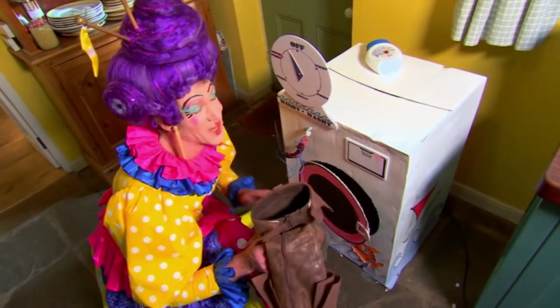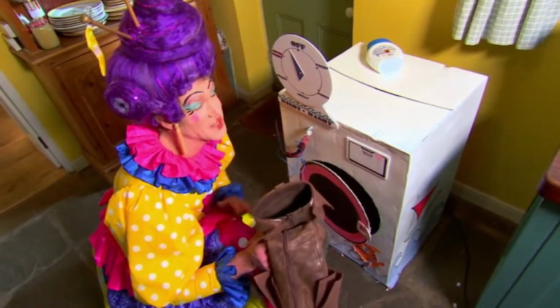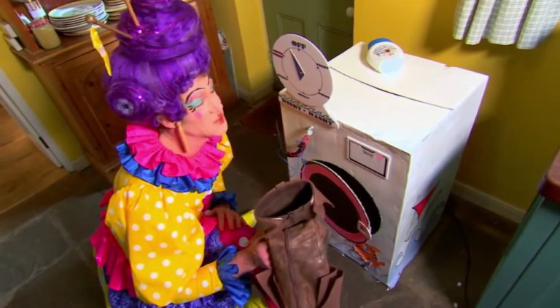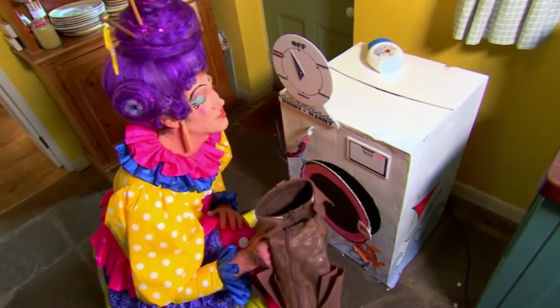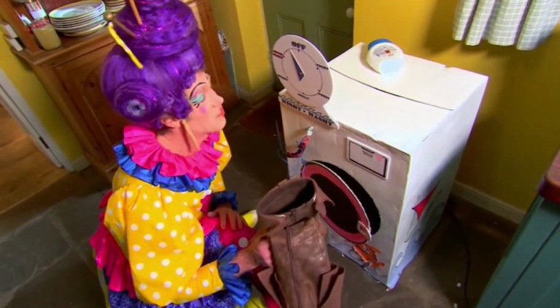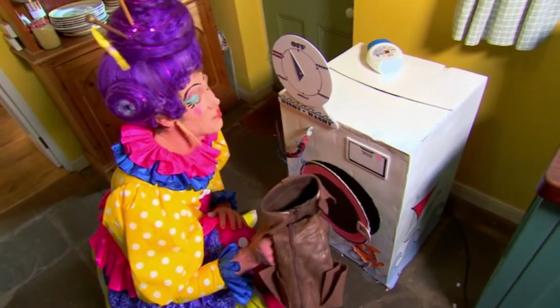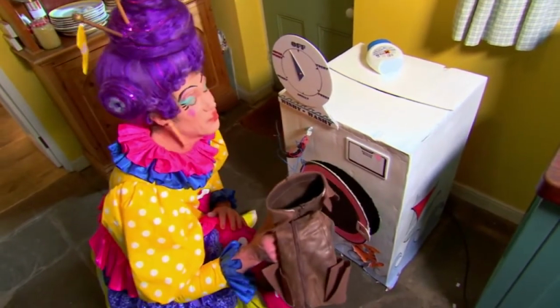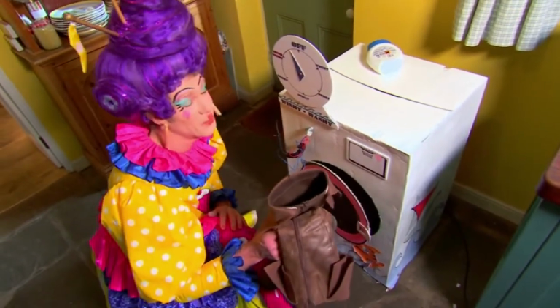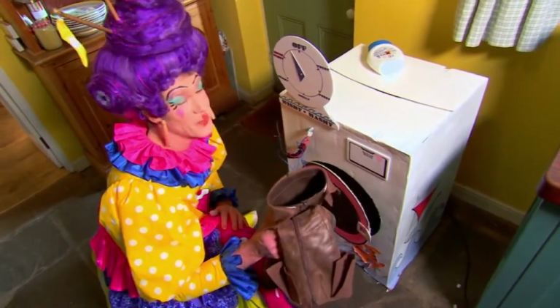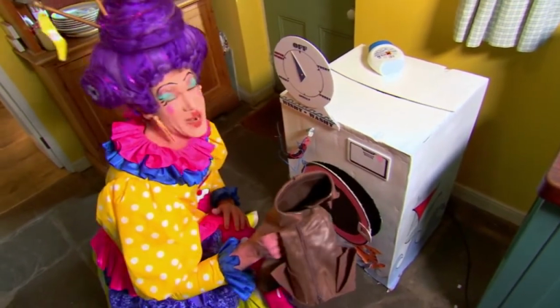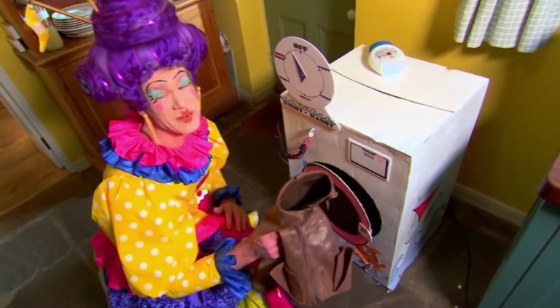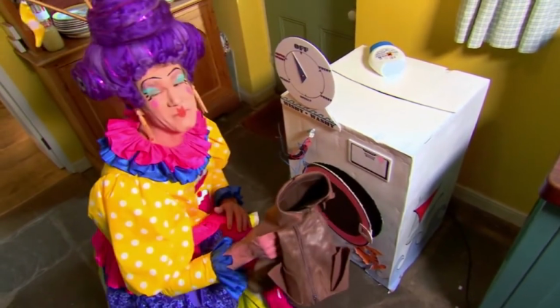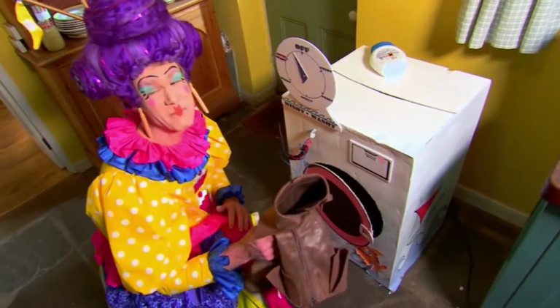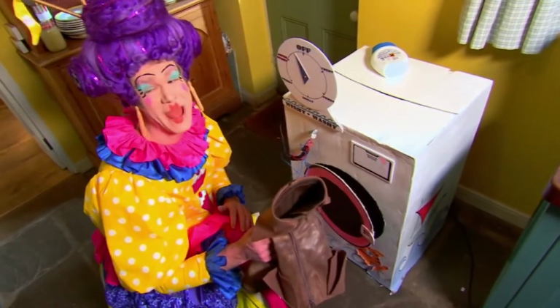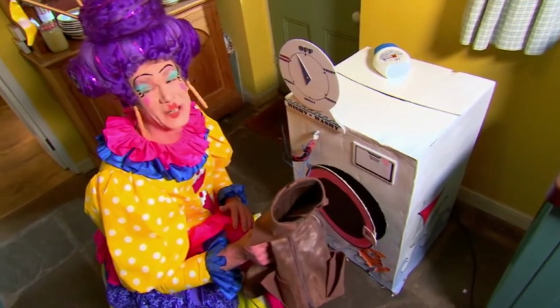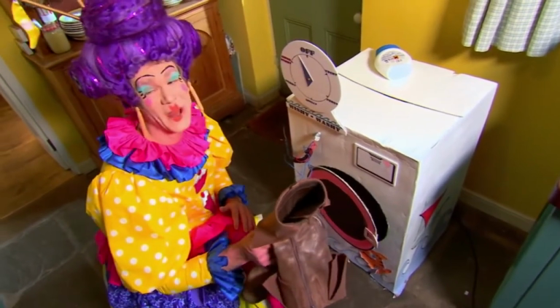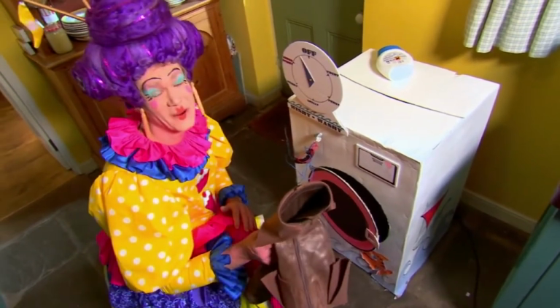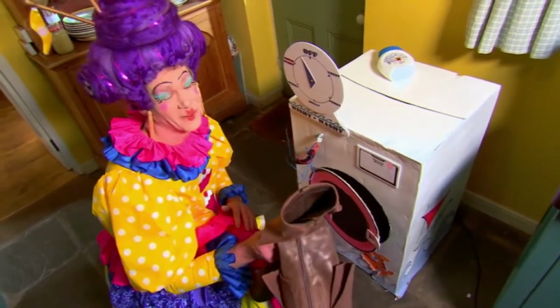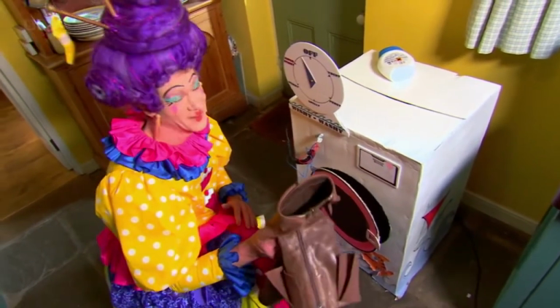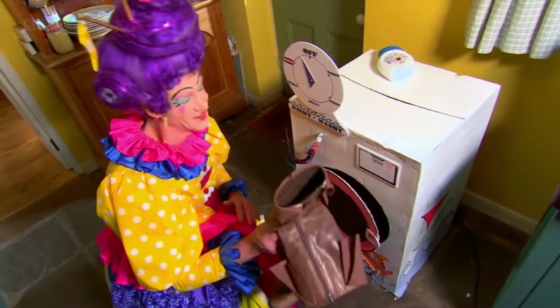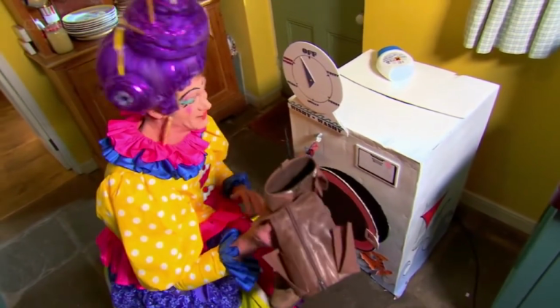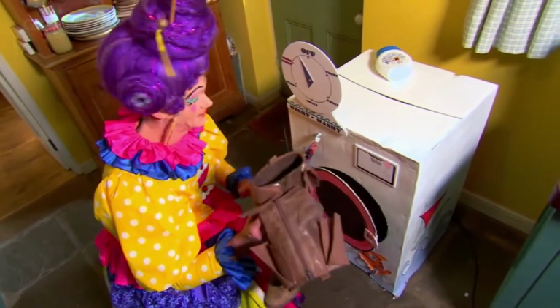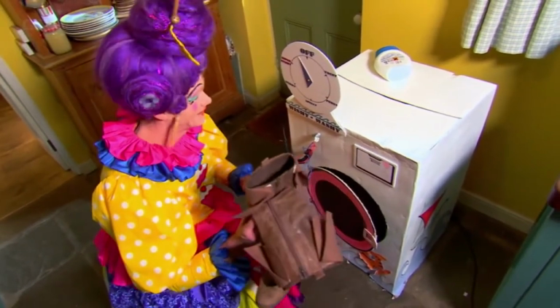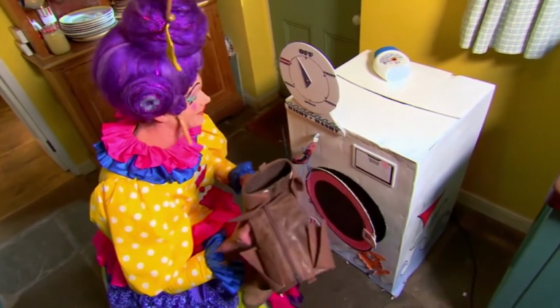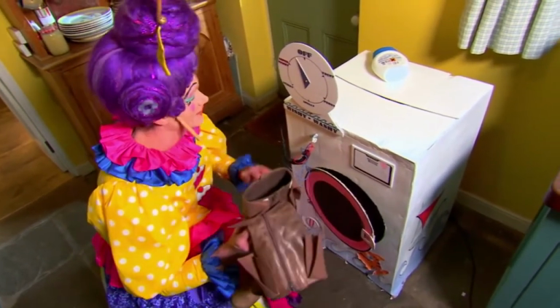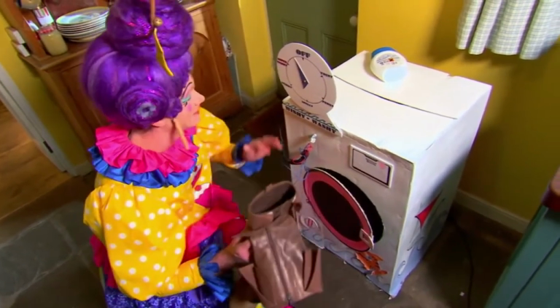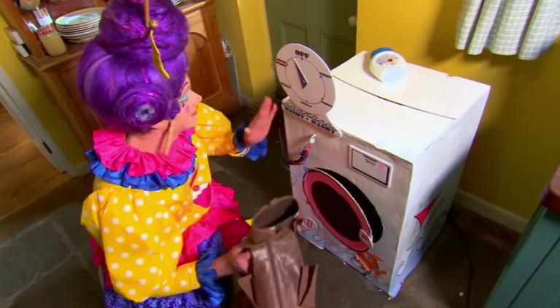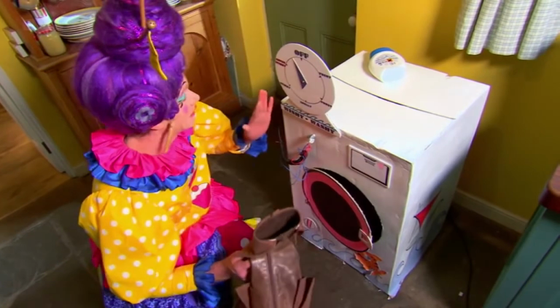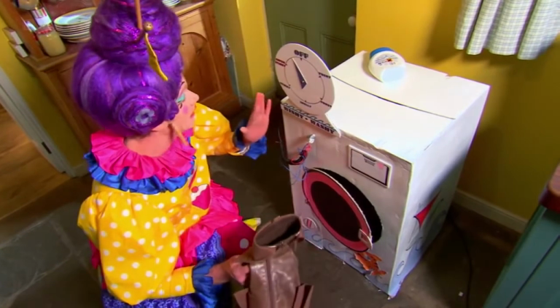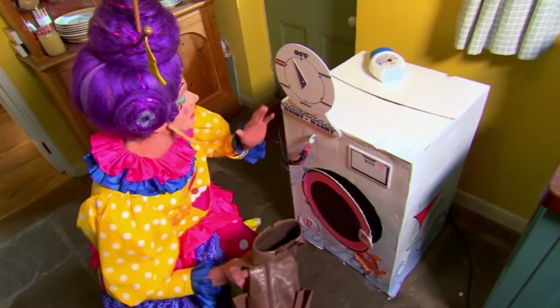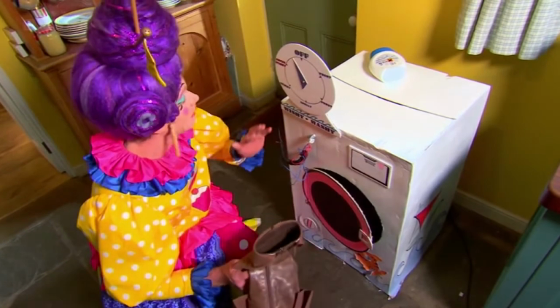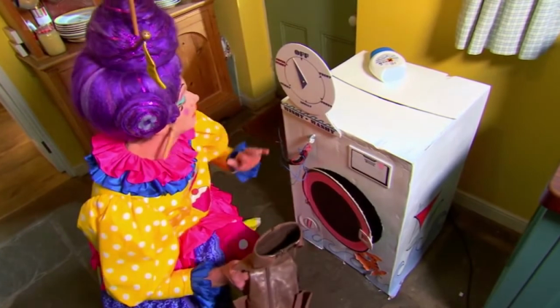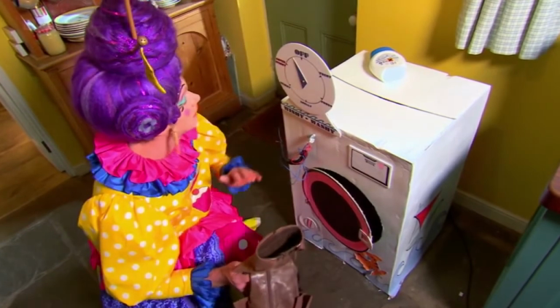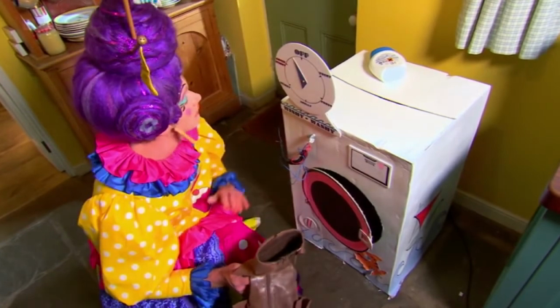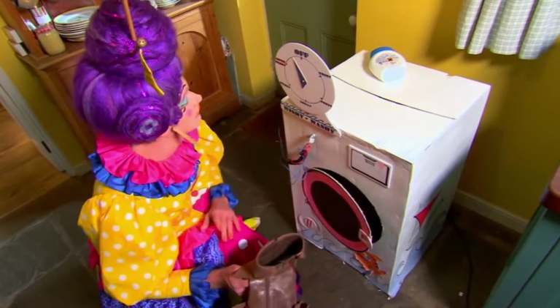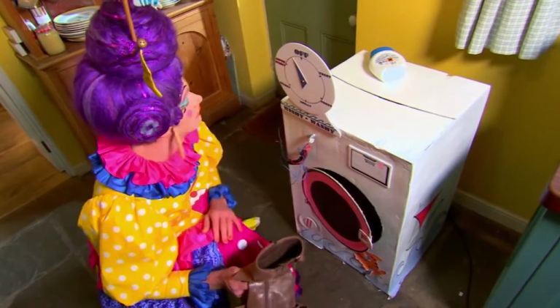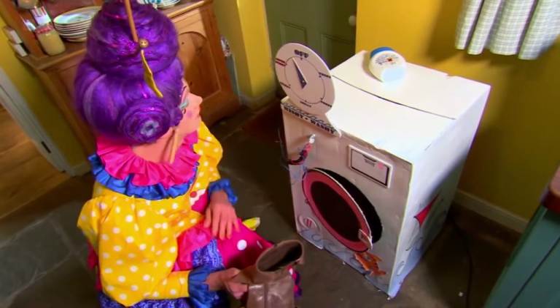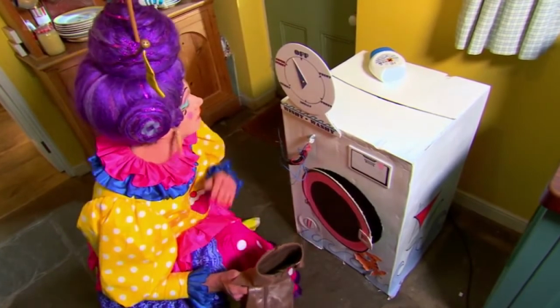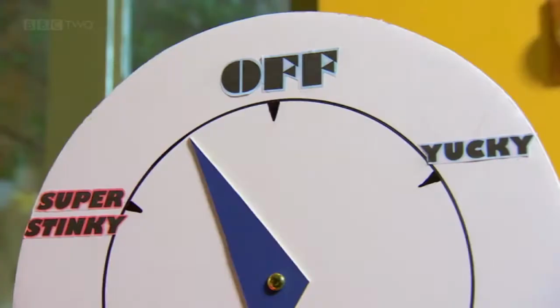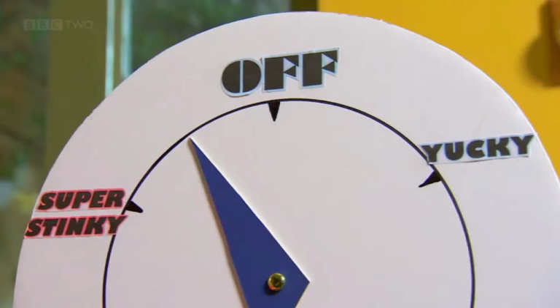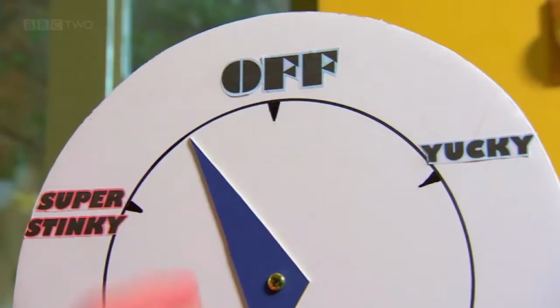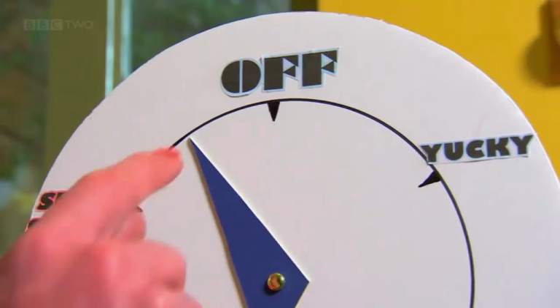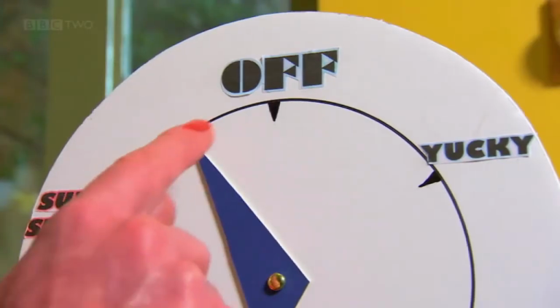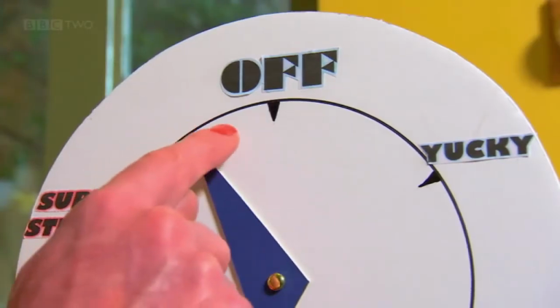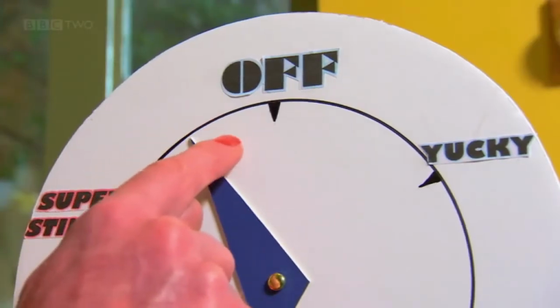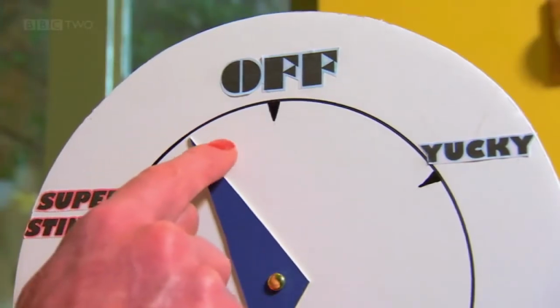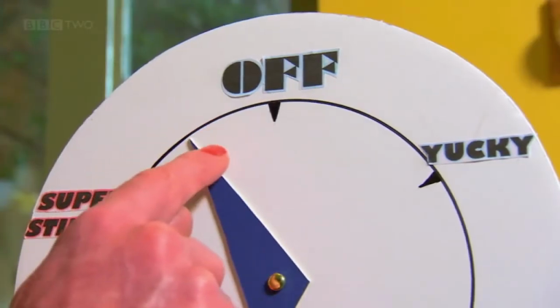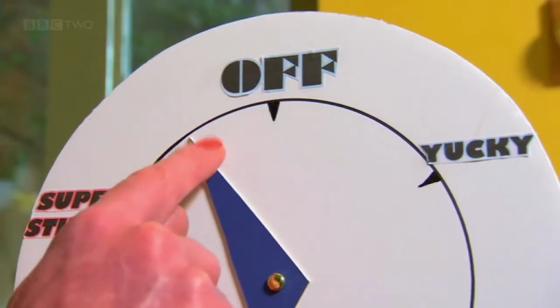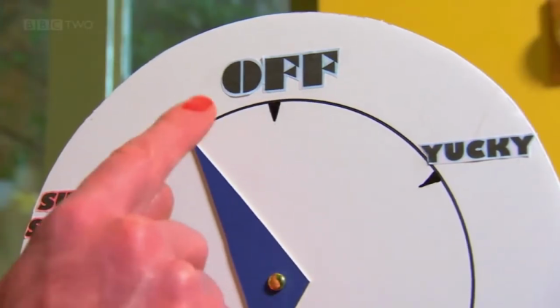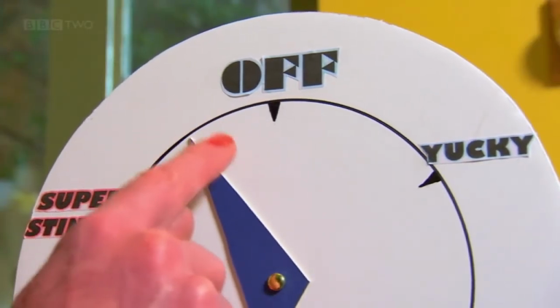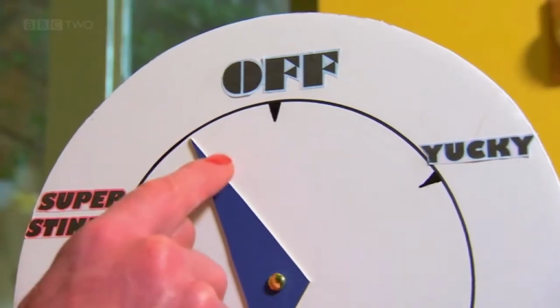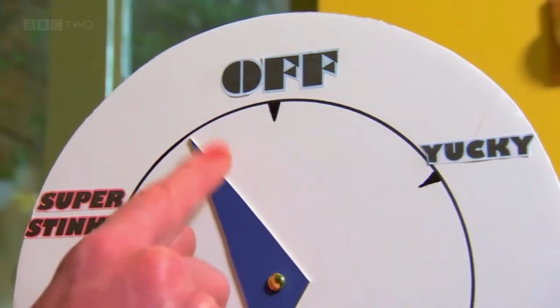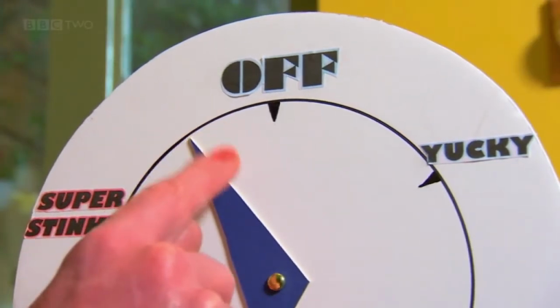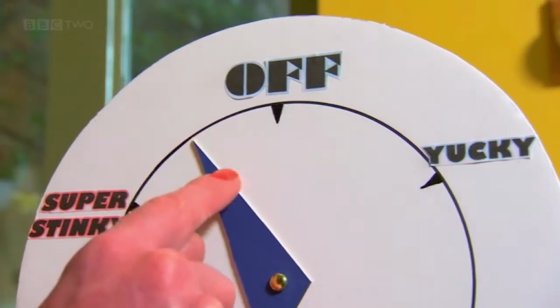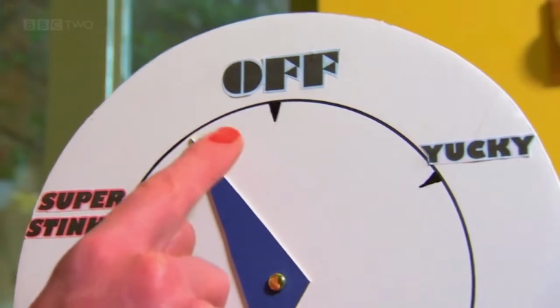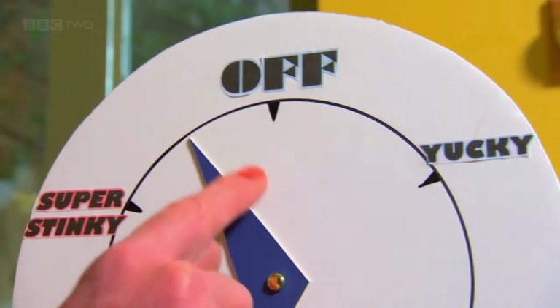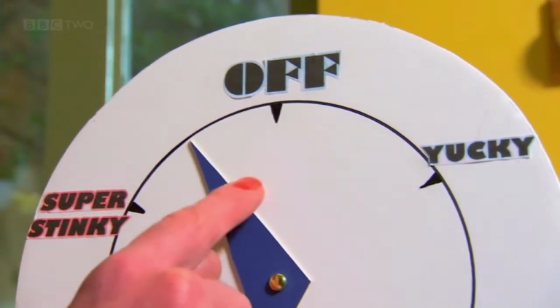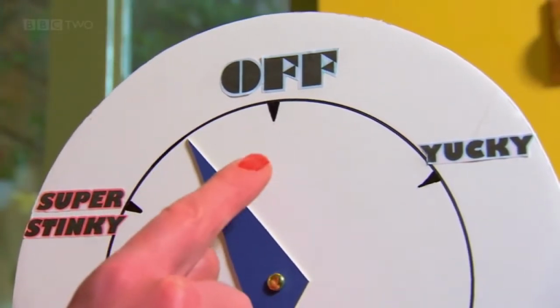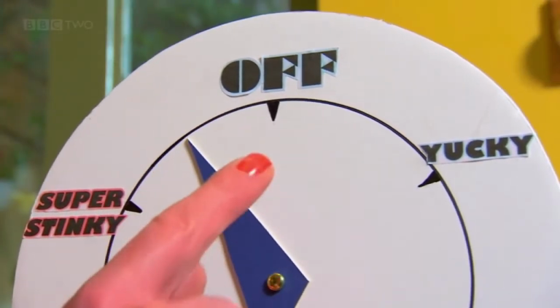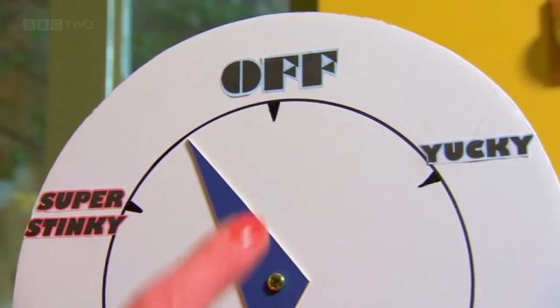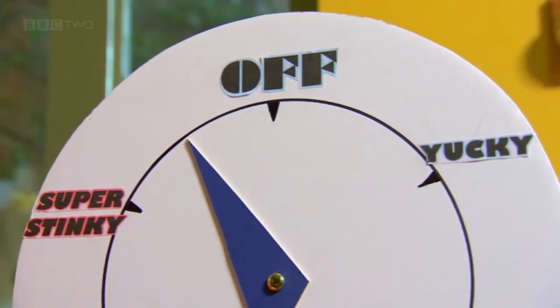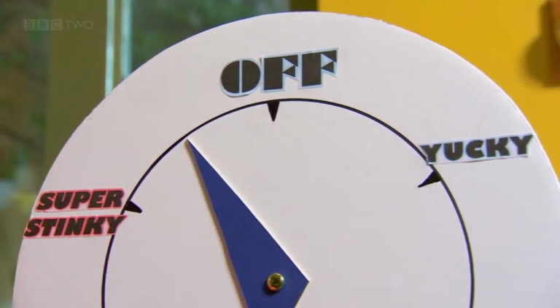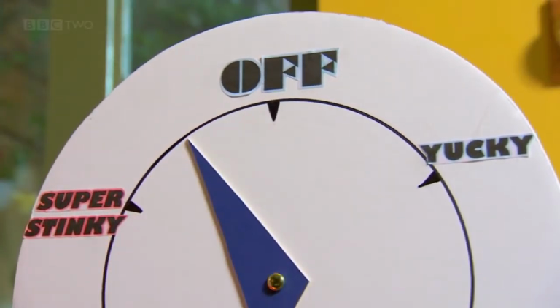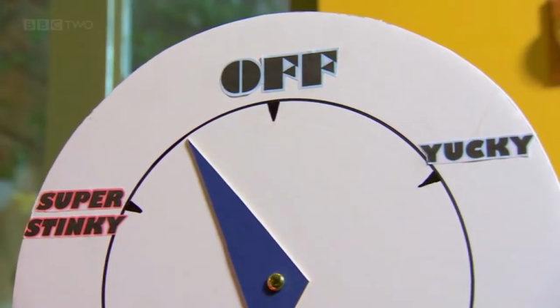Oh, spring meadow. Well, the boots may be clean, but the dial is stuck.